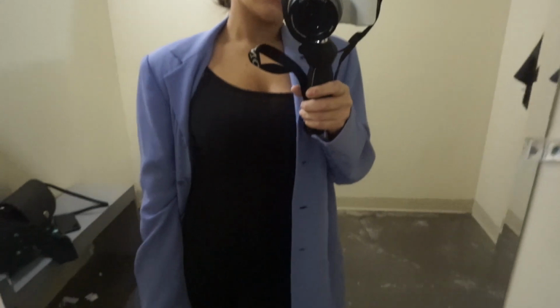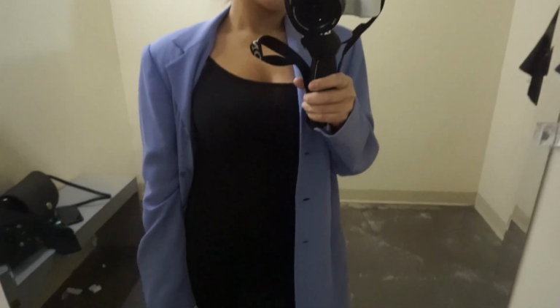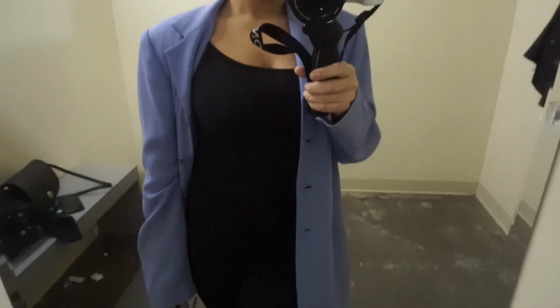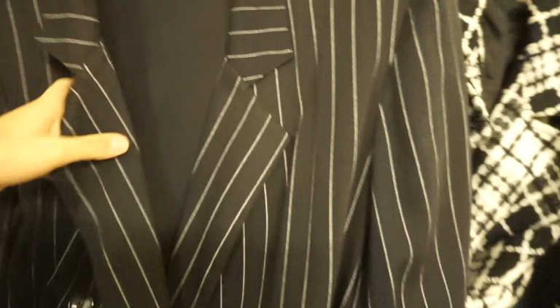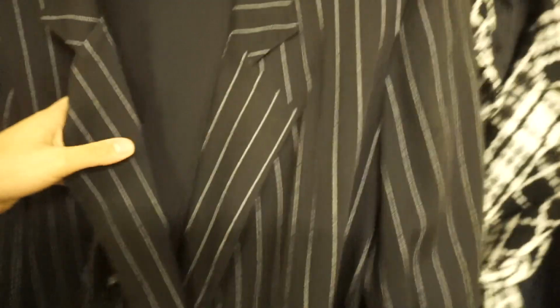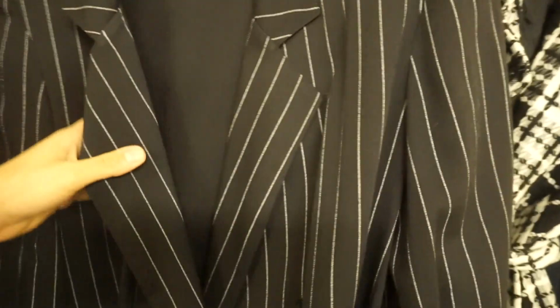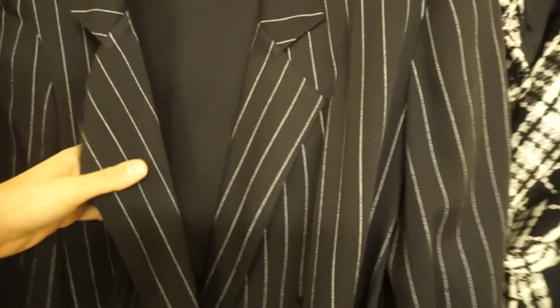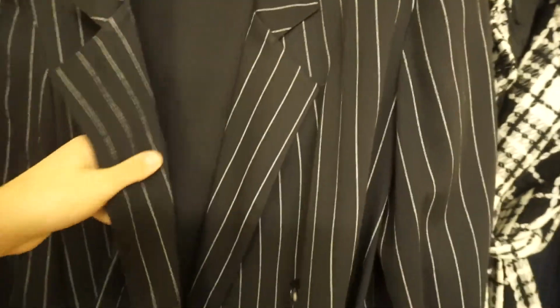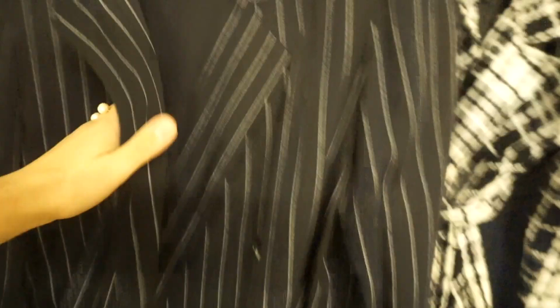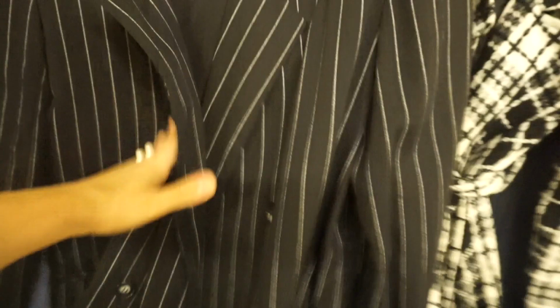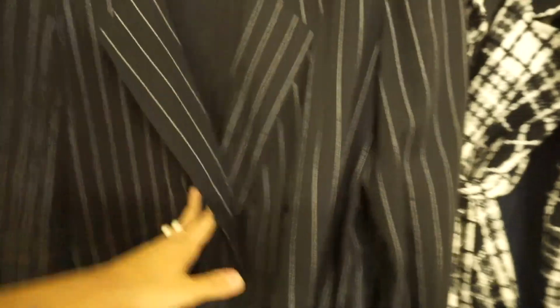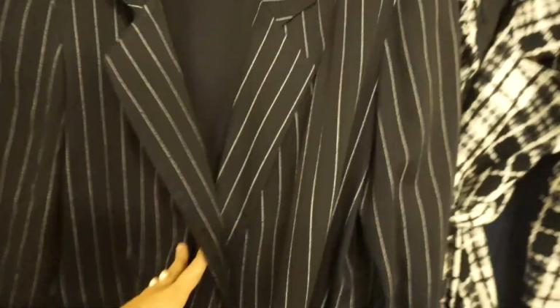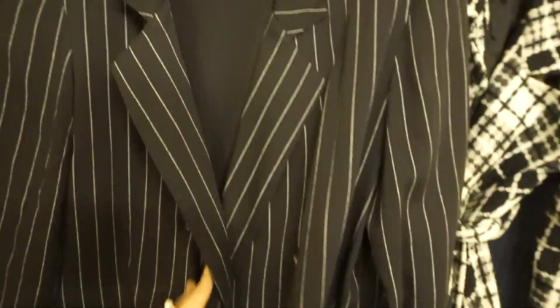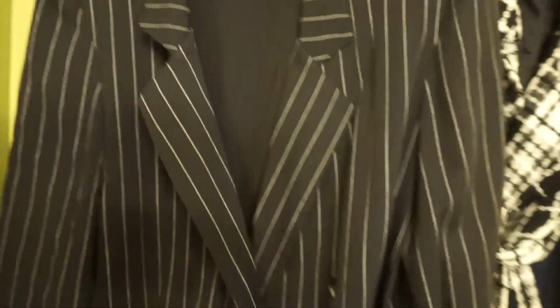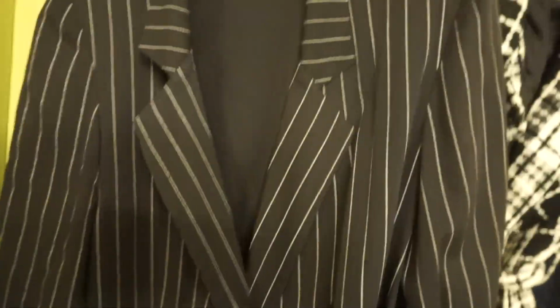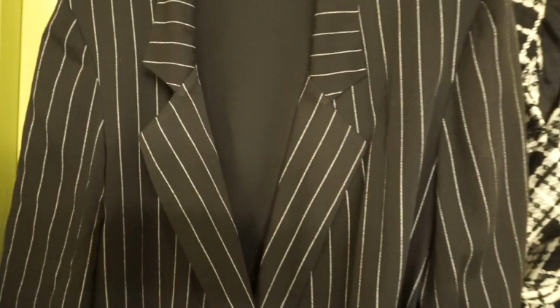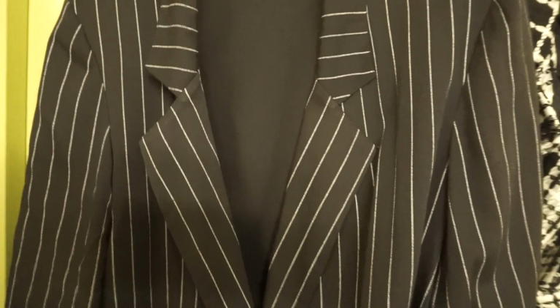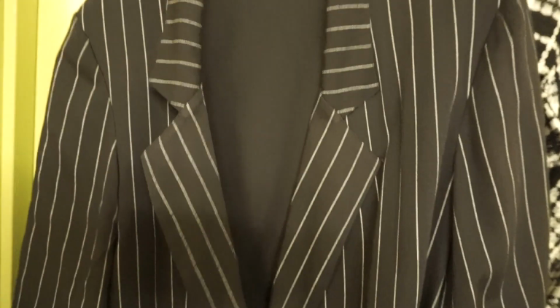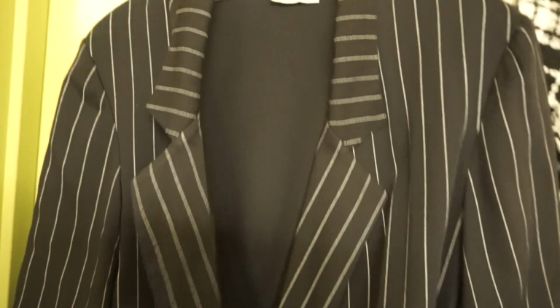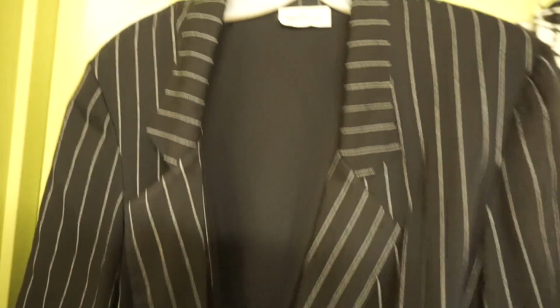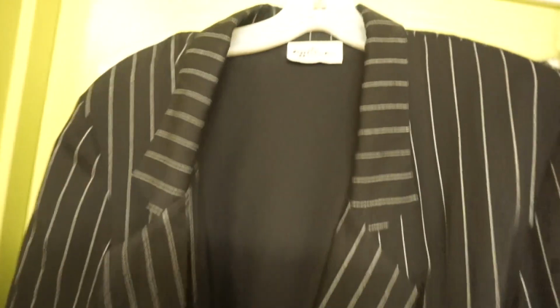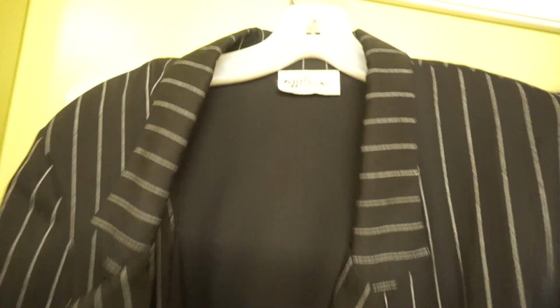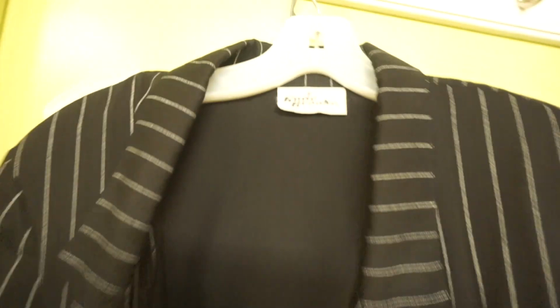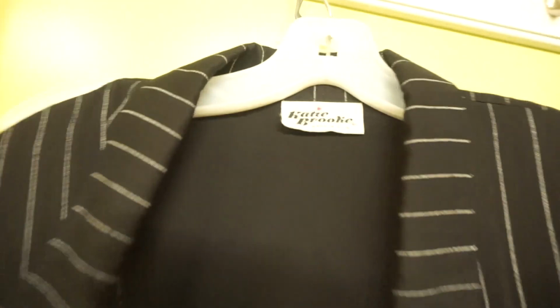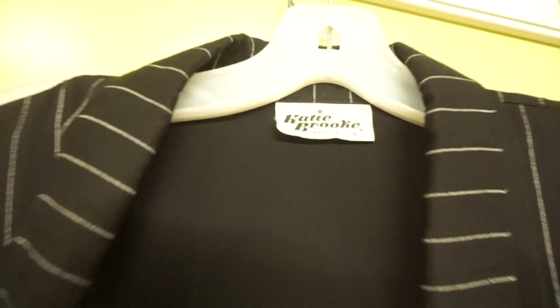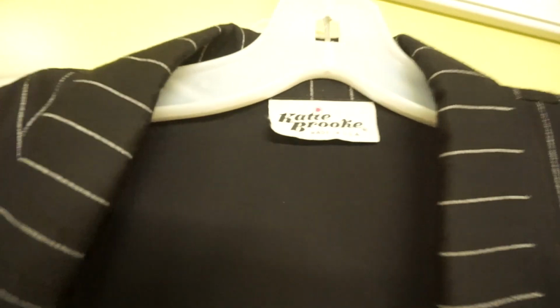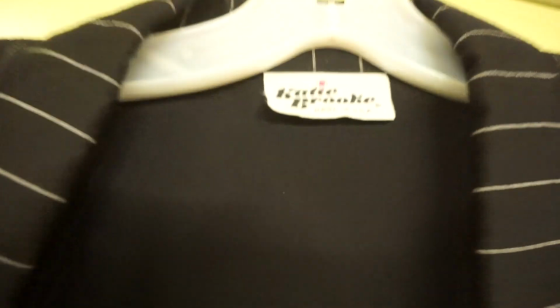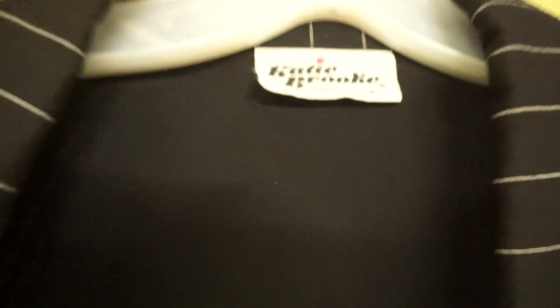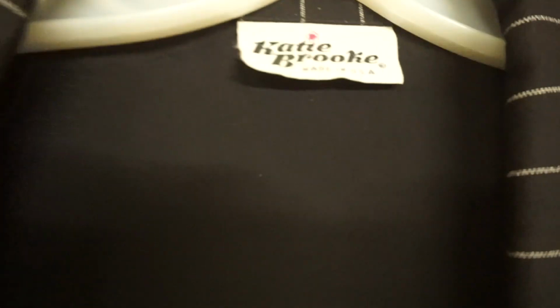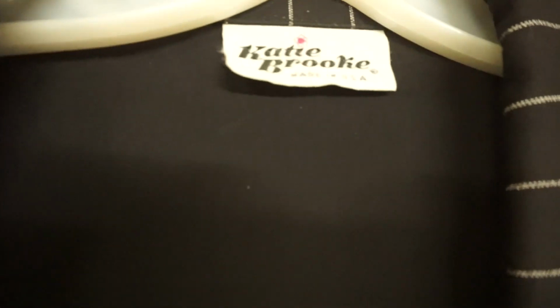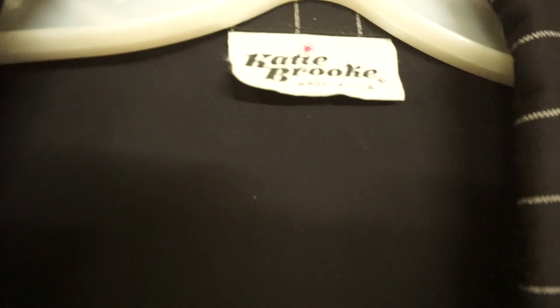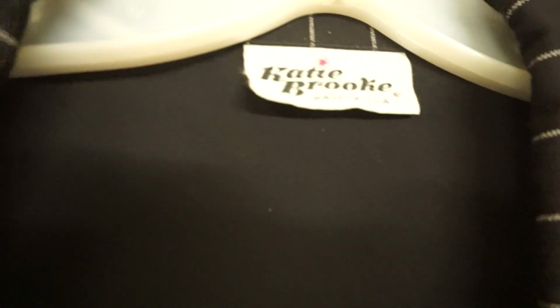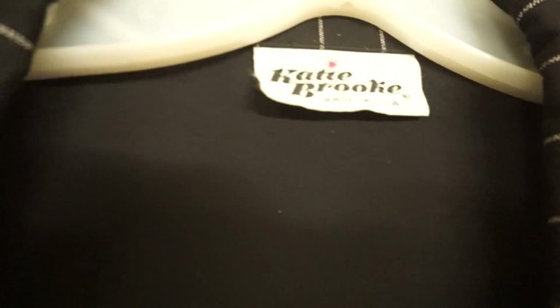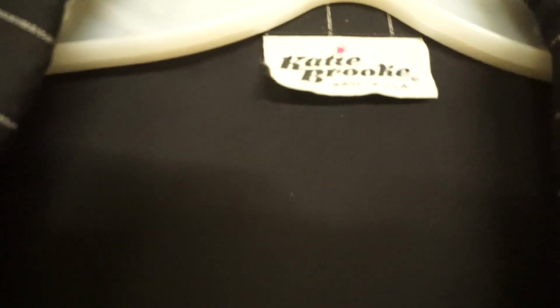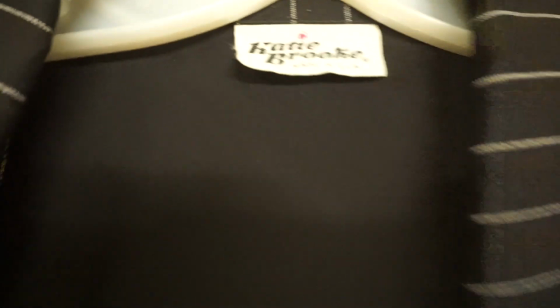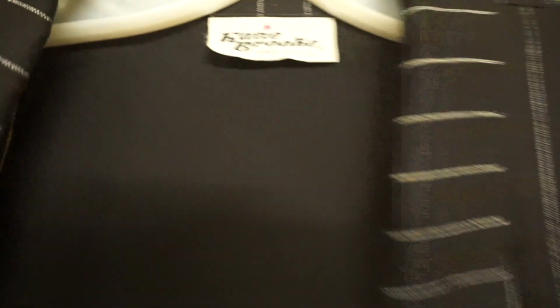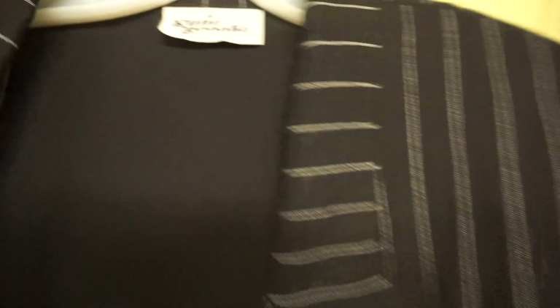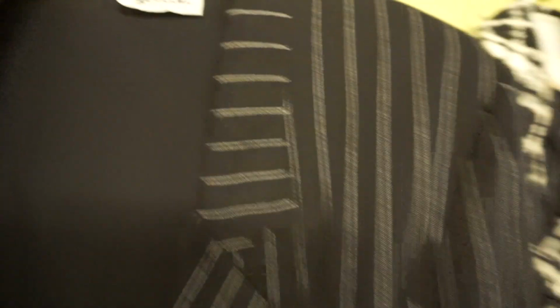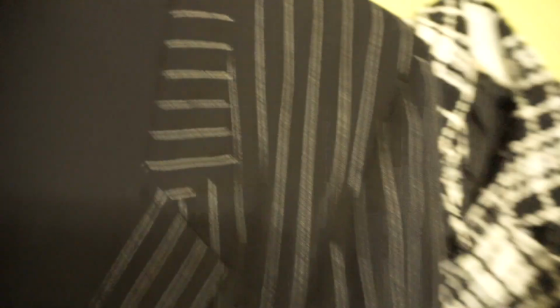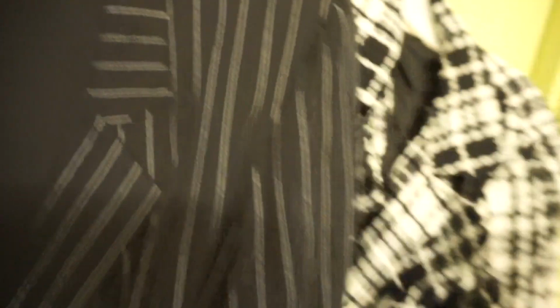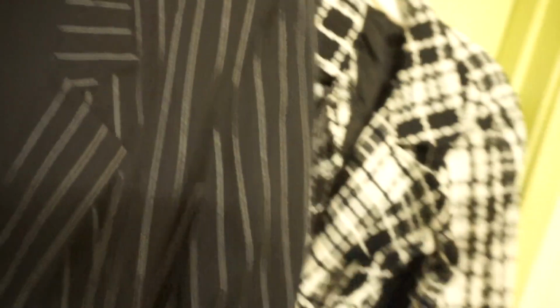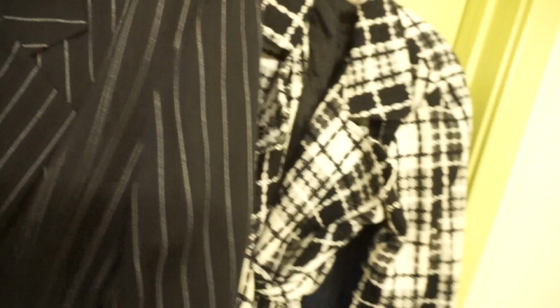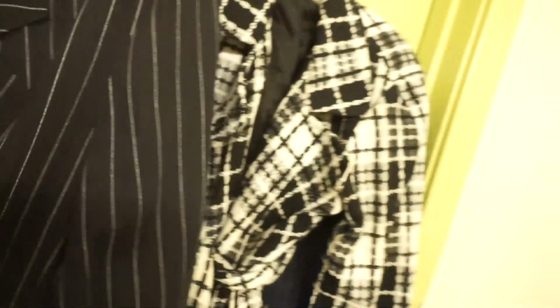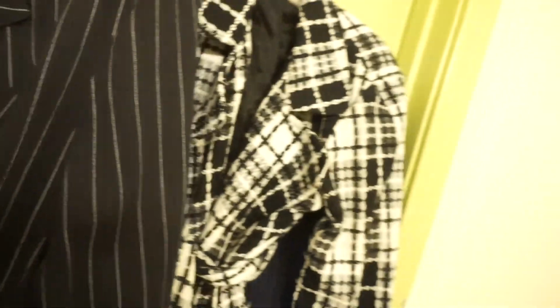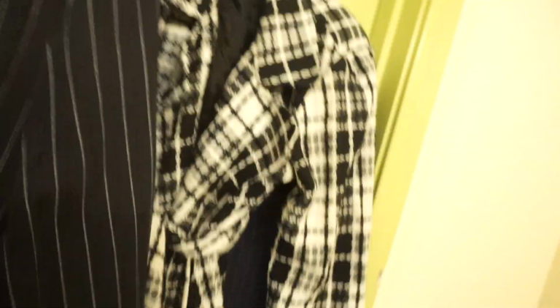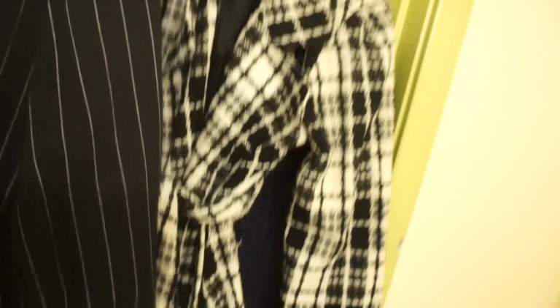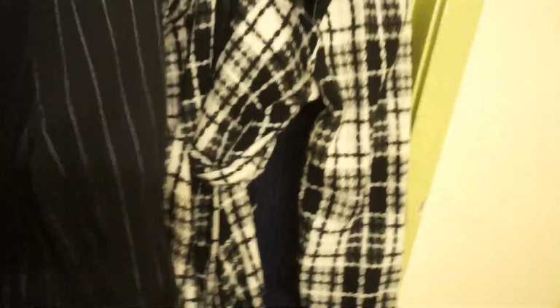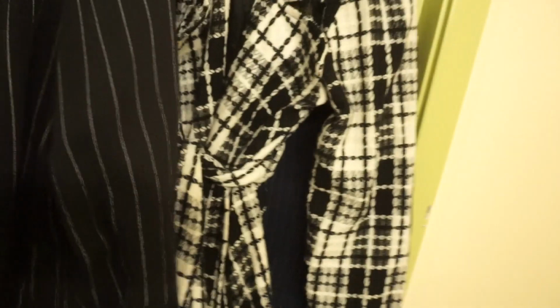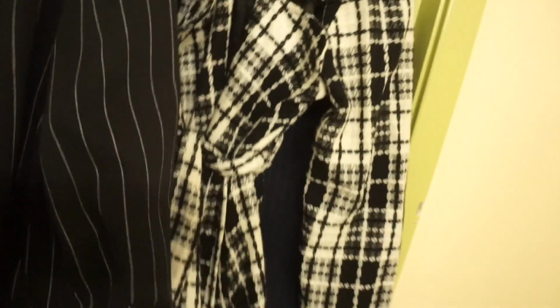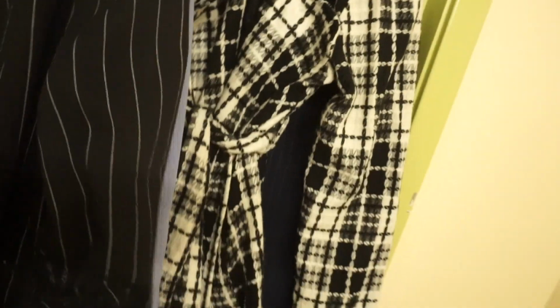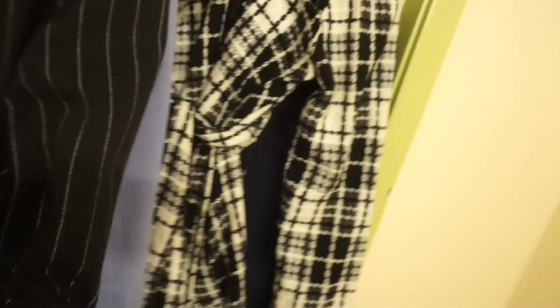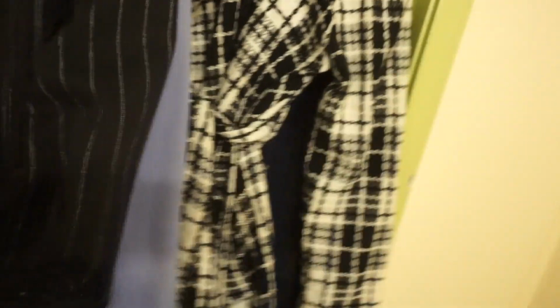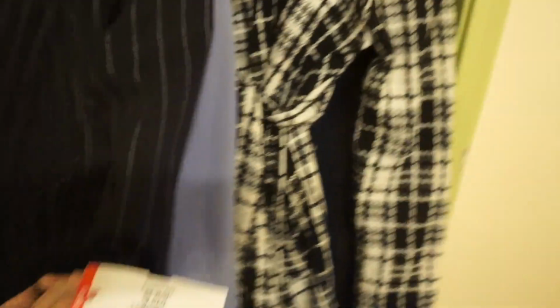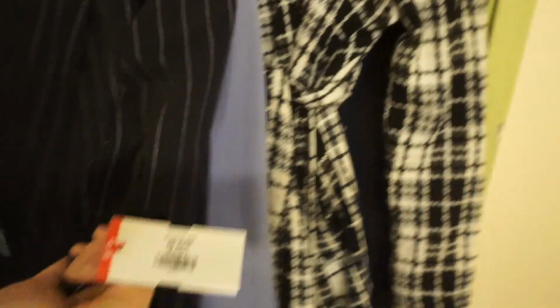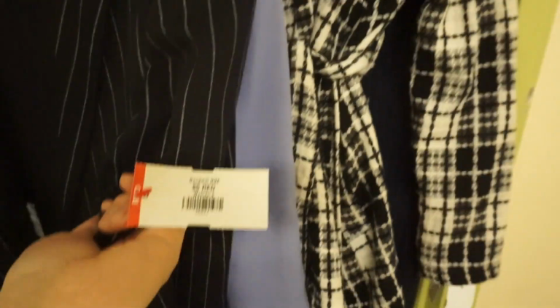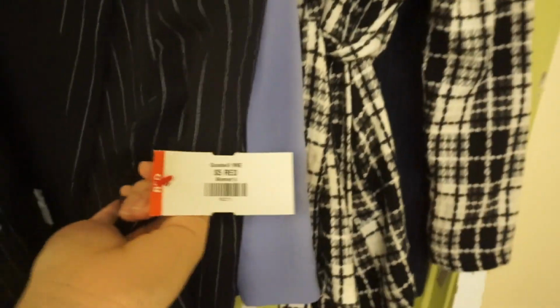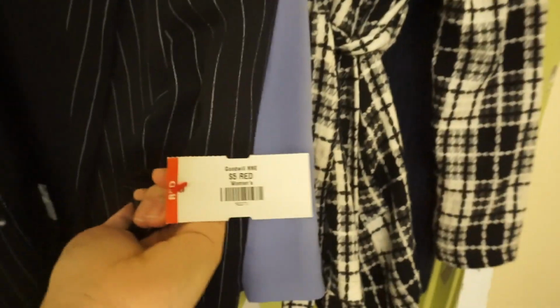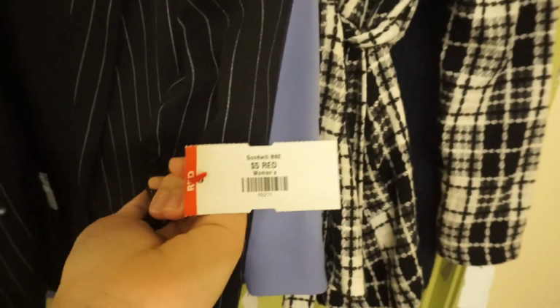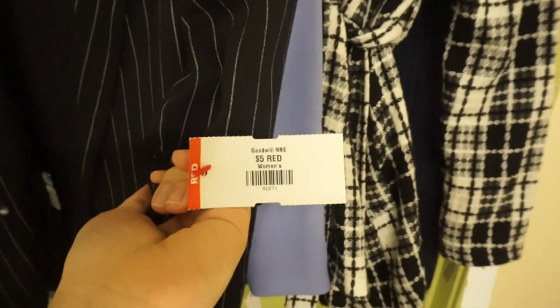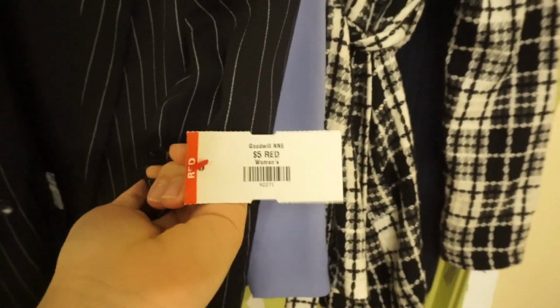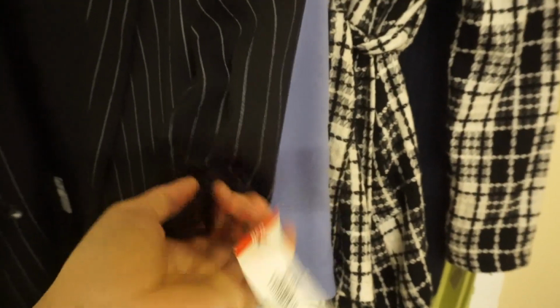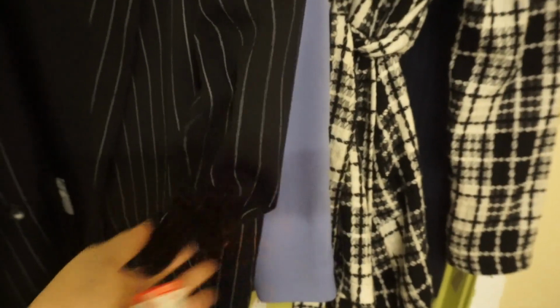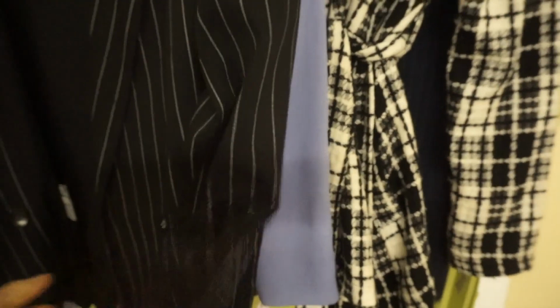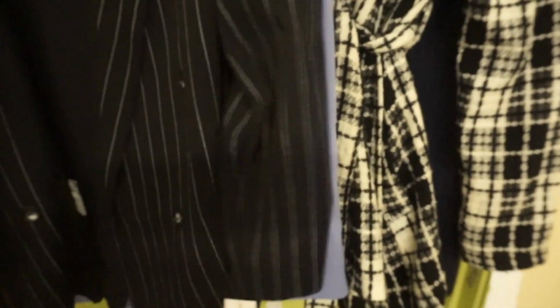Next I have this other pinstripe black one by the brand Katie Brooke. This one is five dollars.